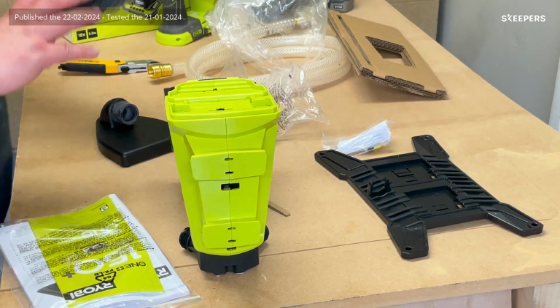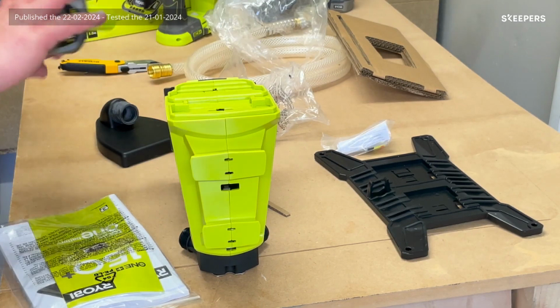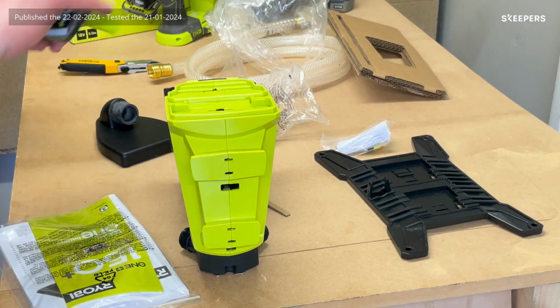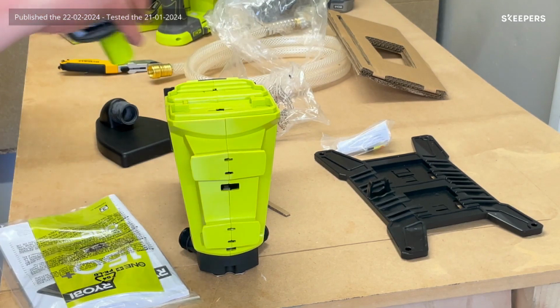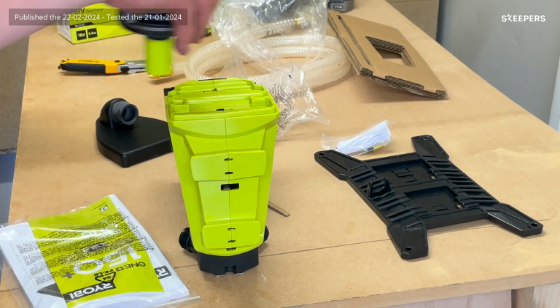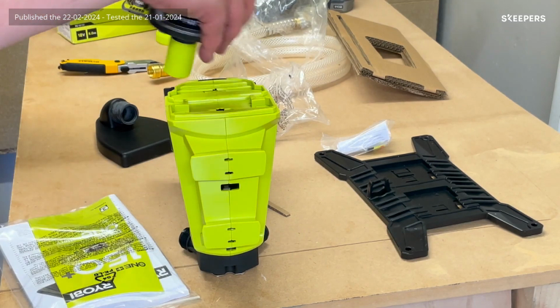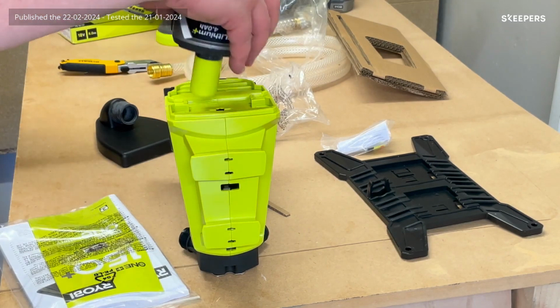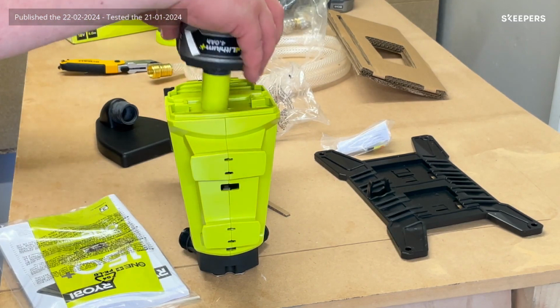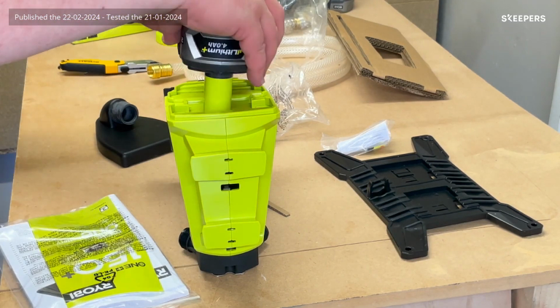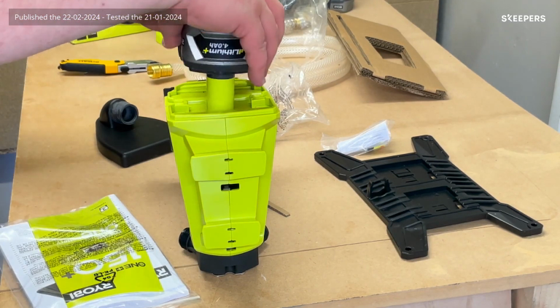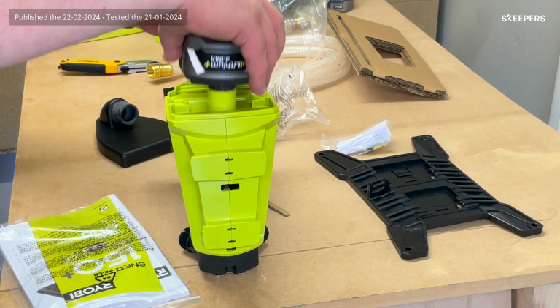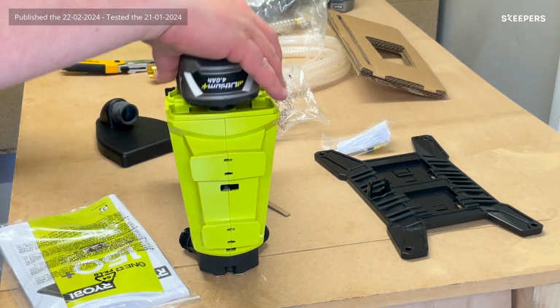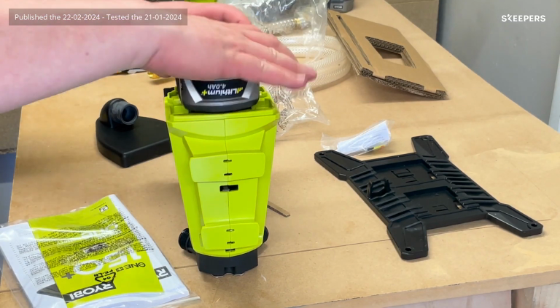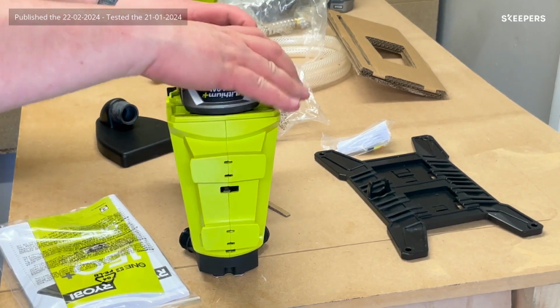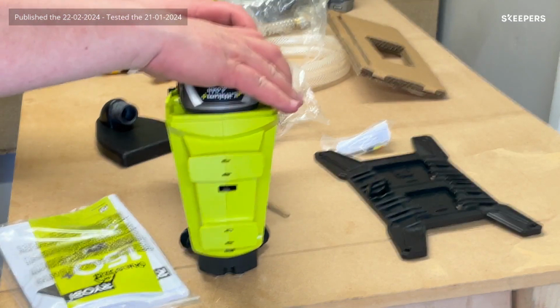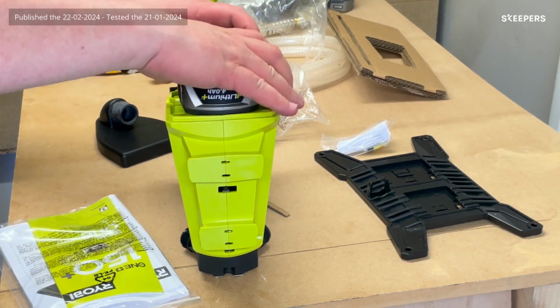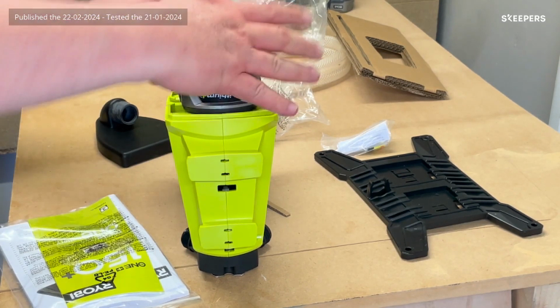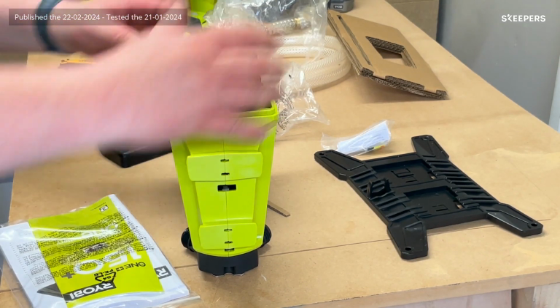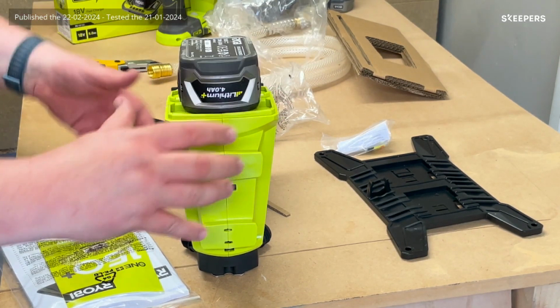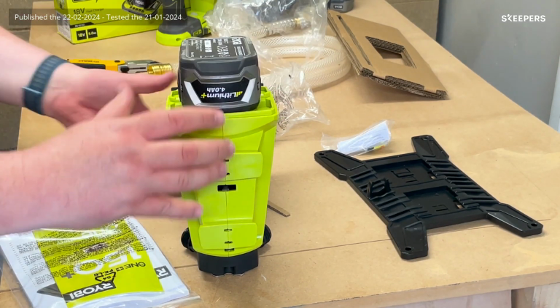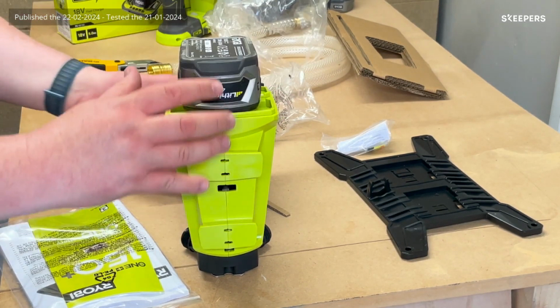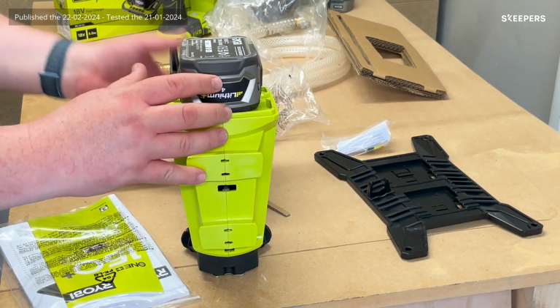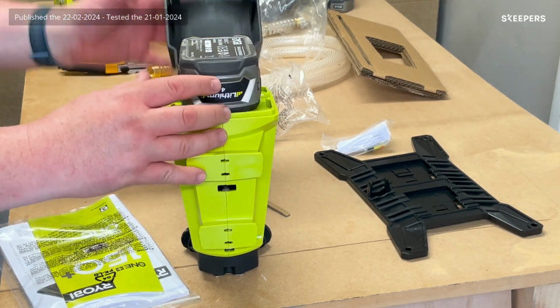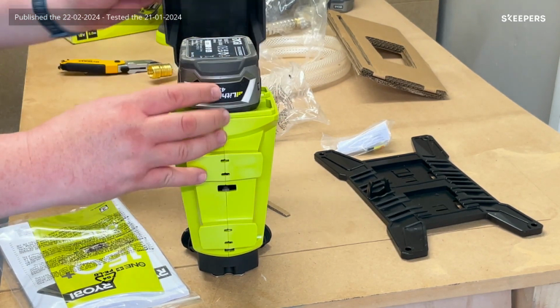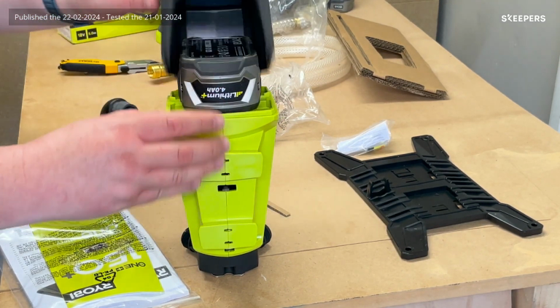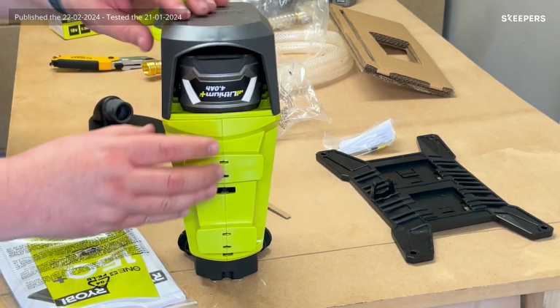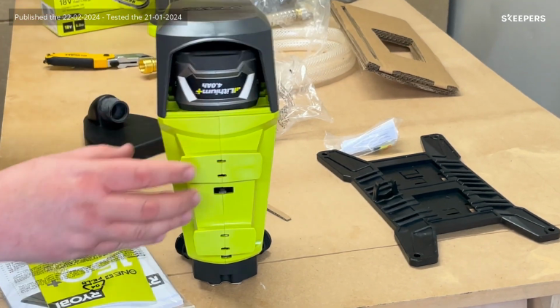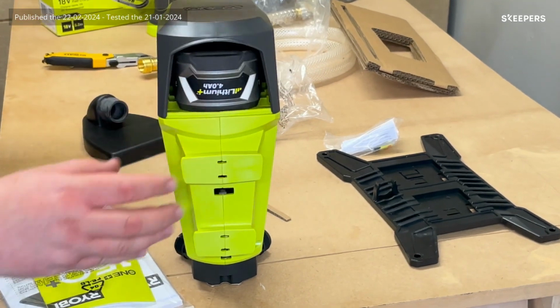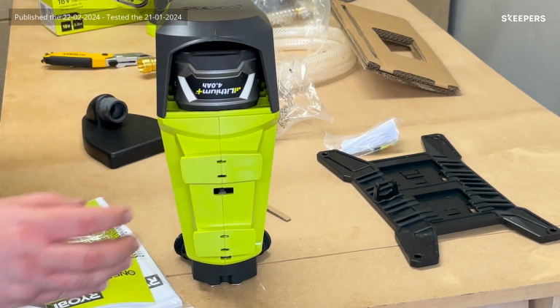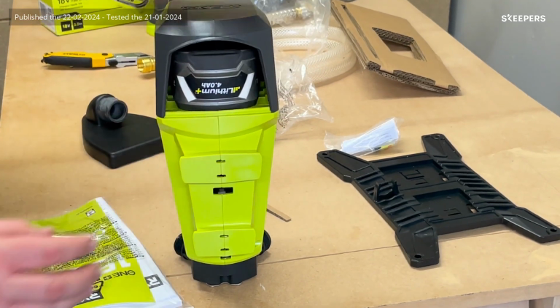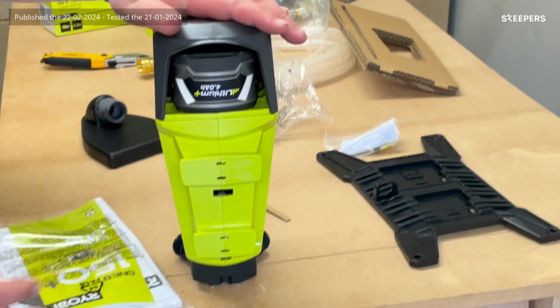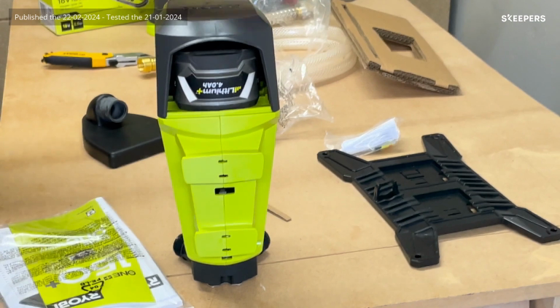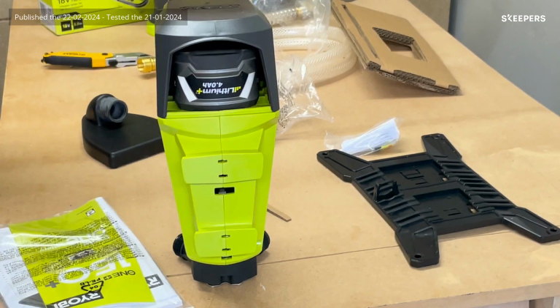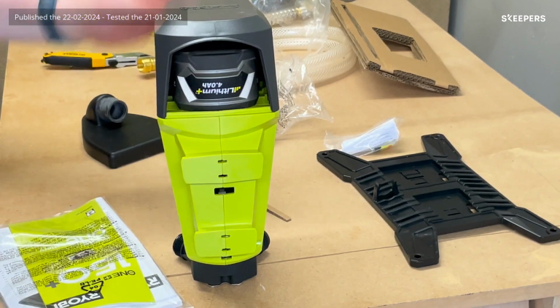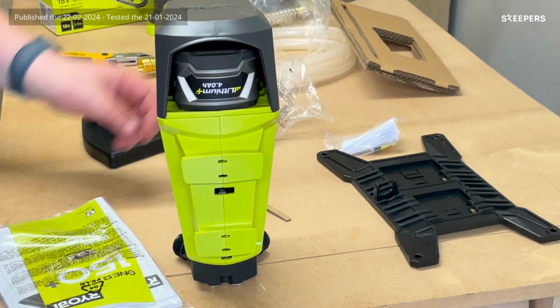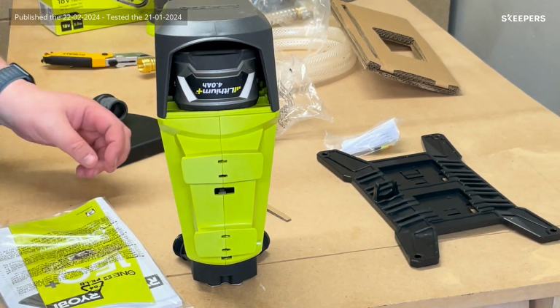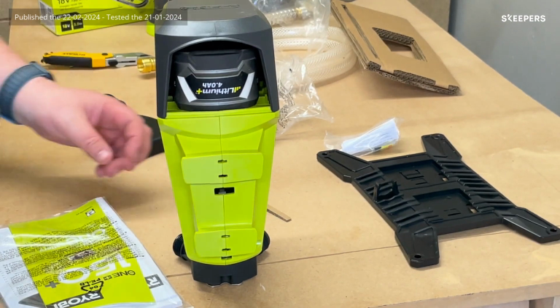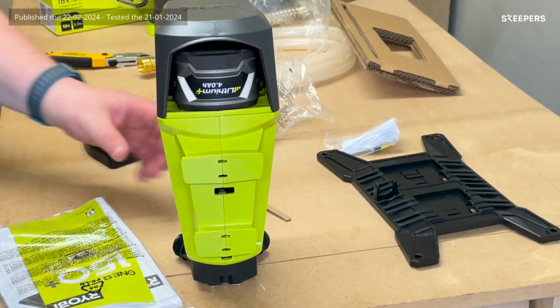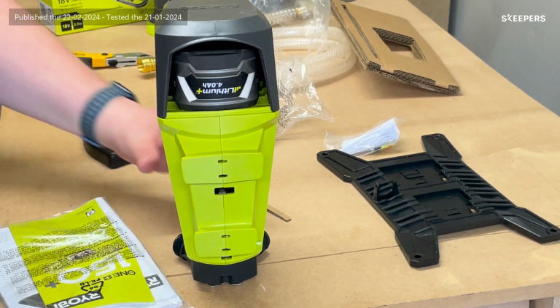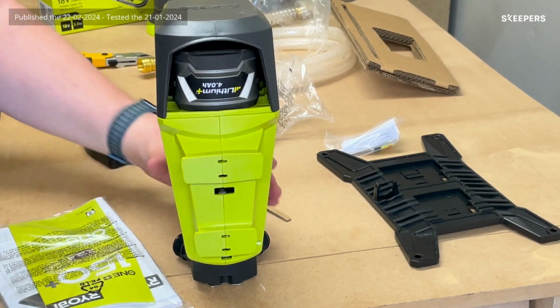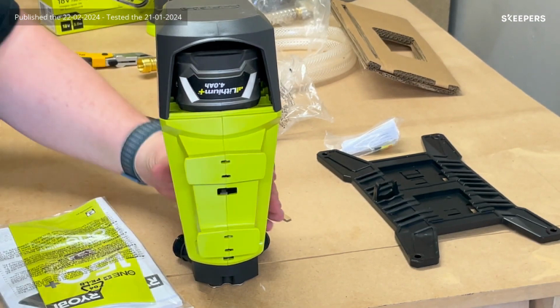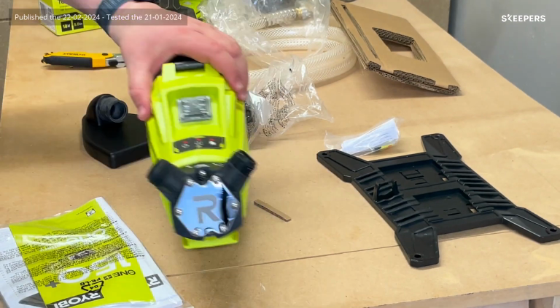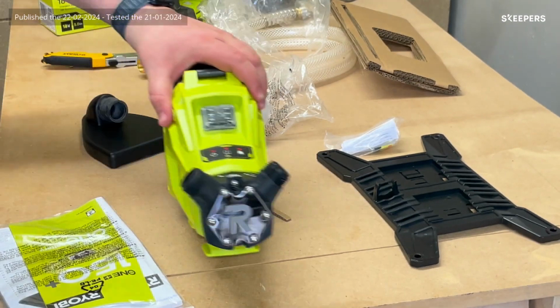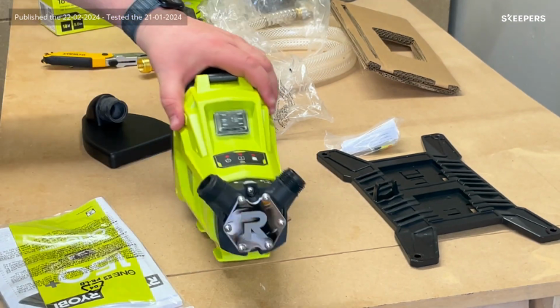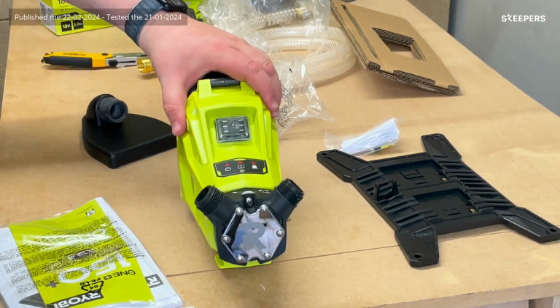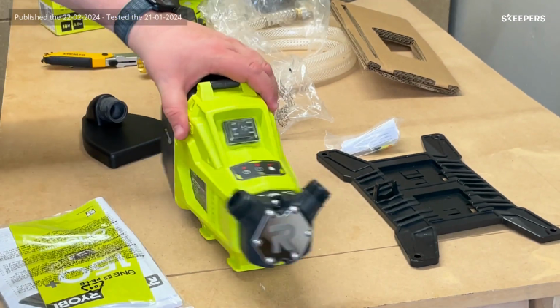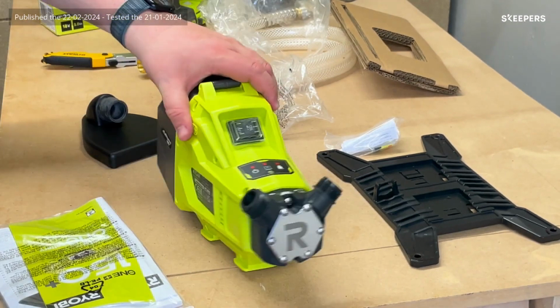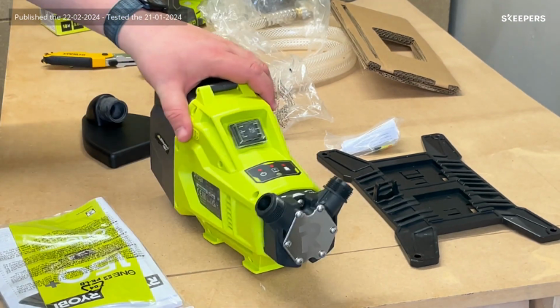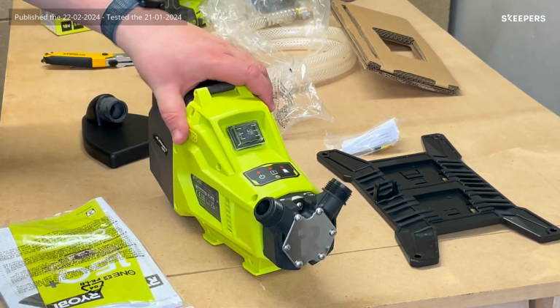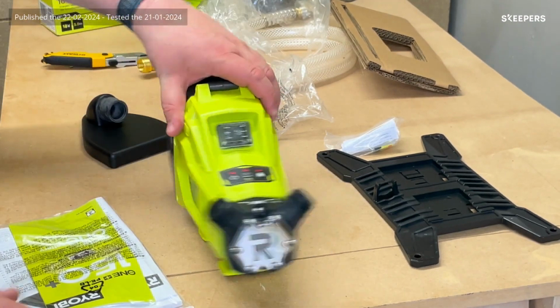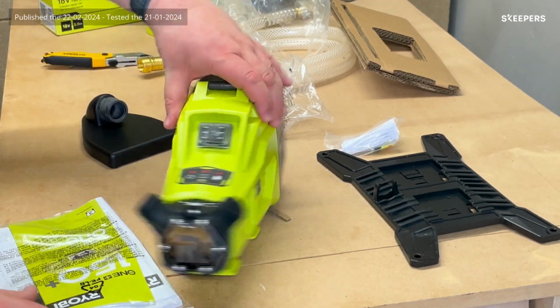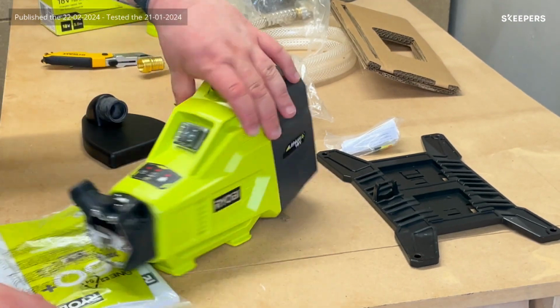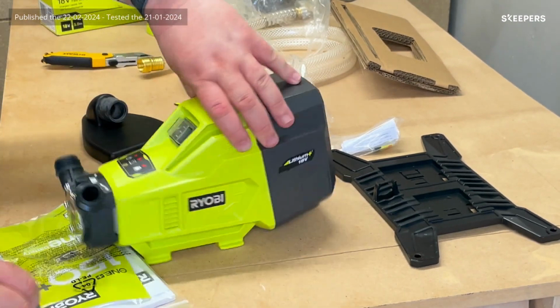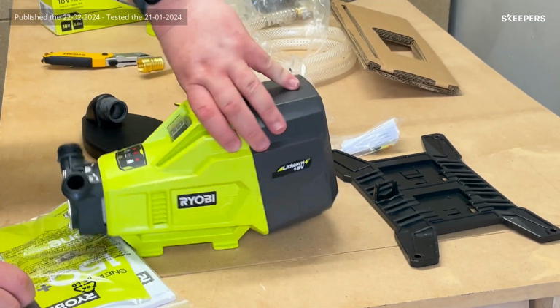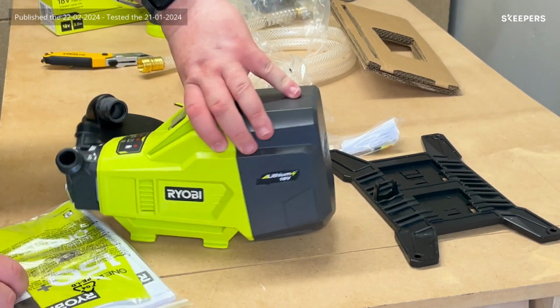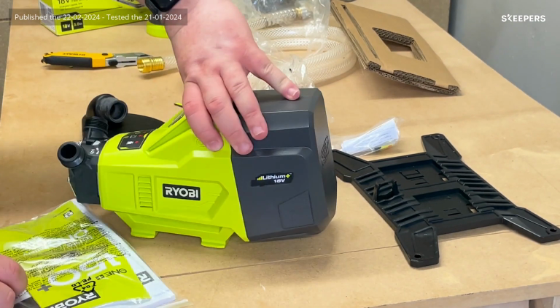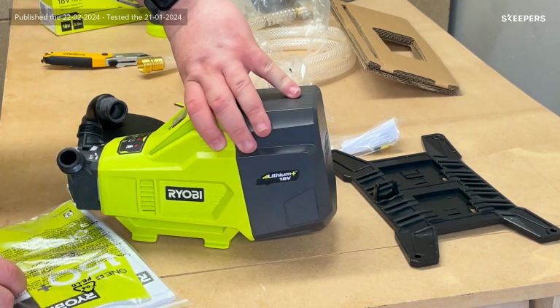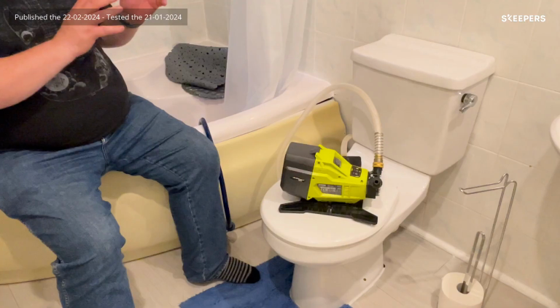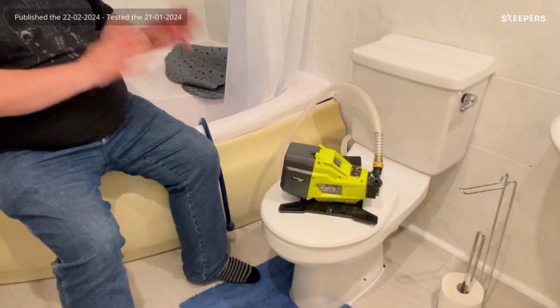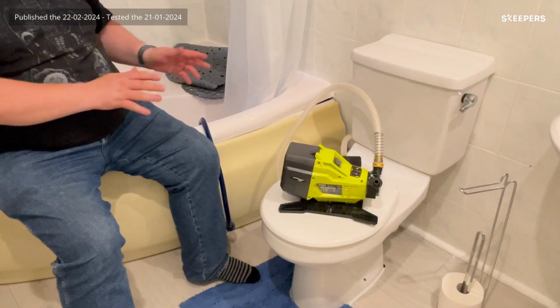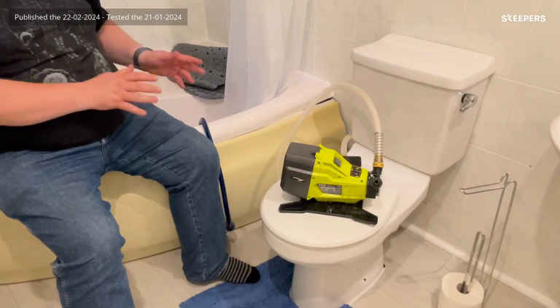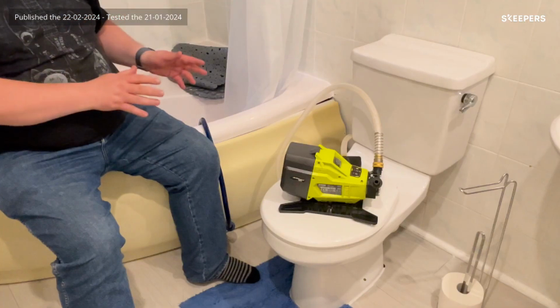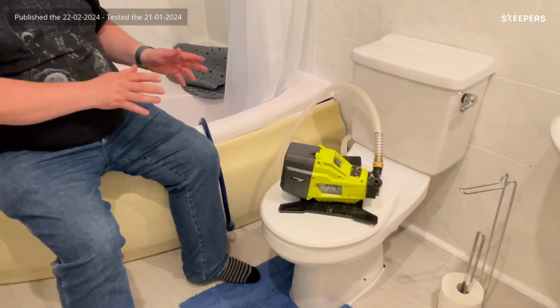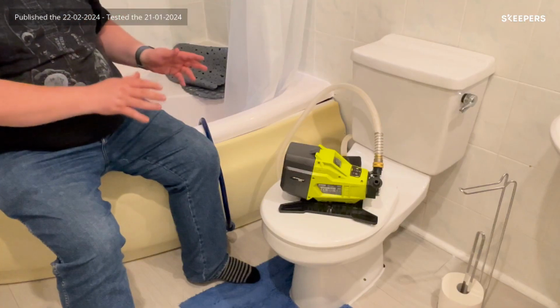To load the battery you open the back, insert the battery, close the back up and we're ready to go. And here it is.